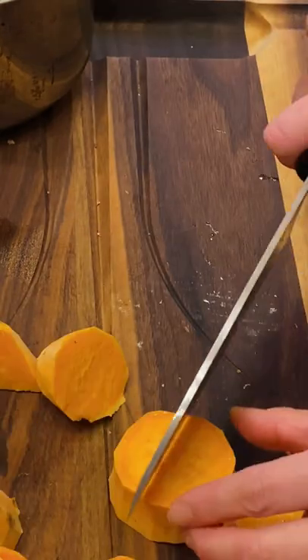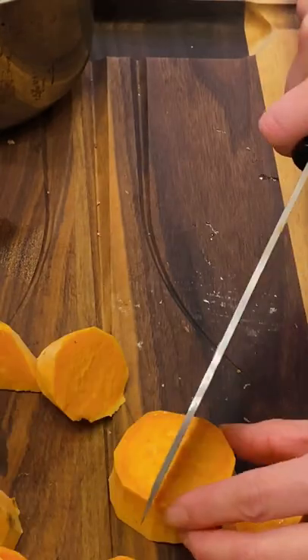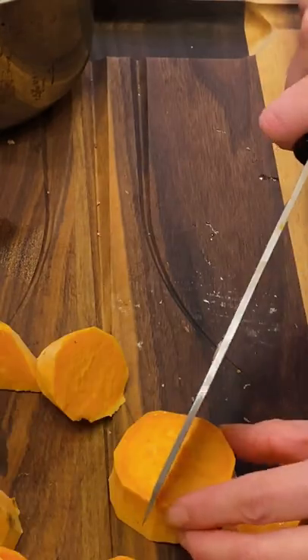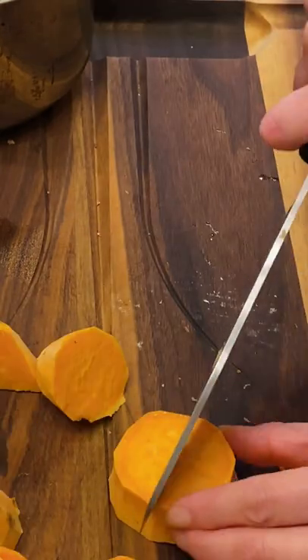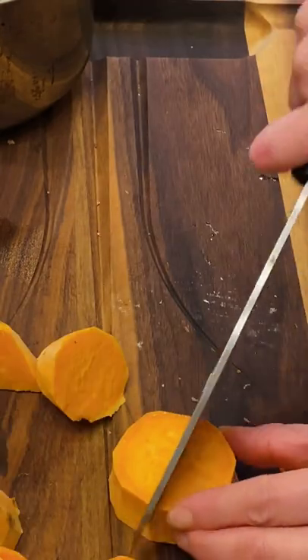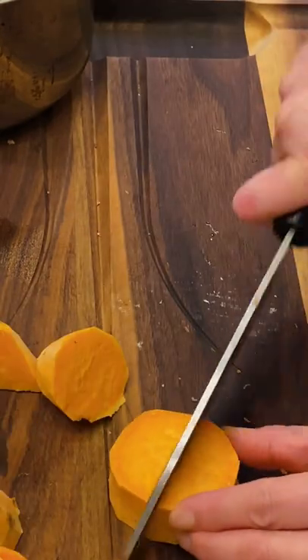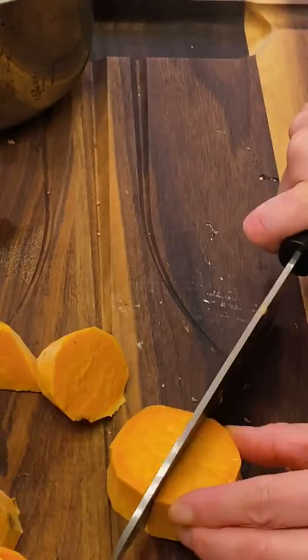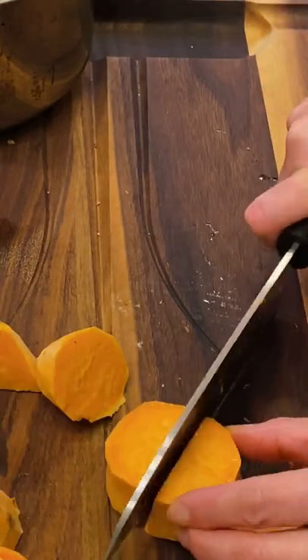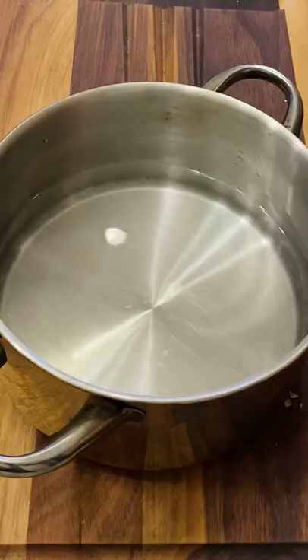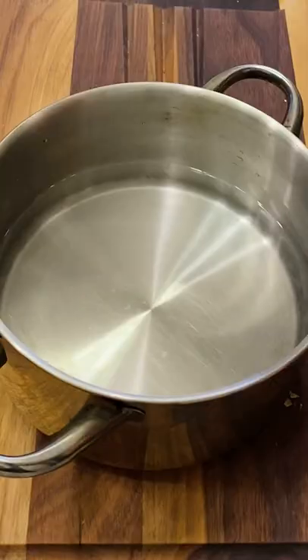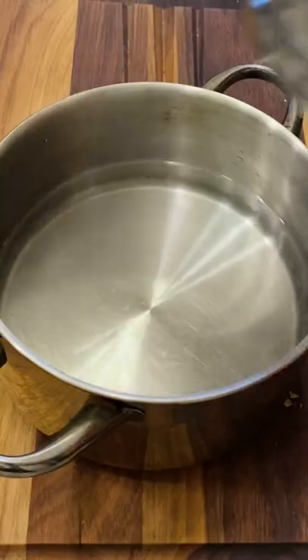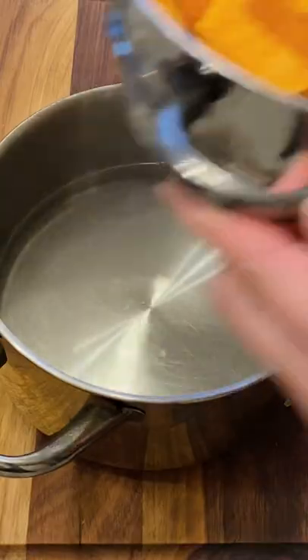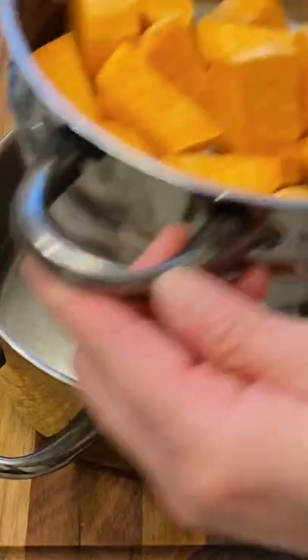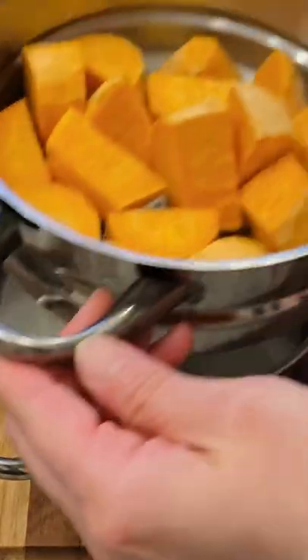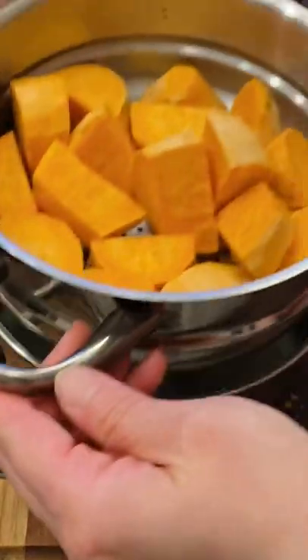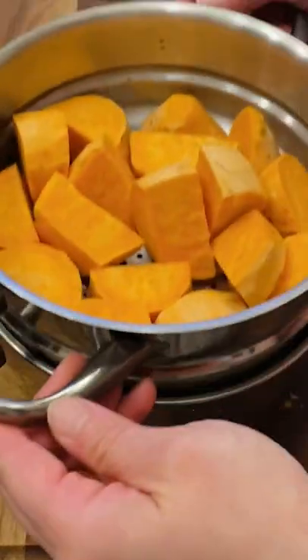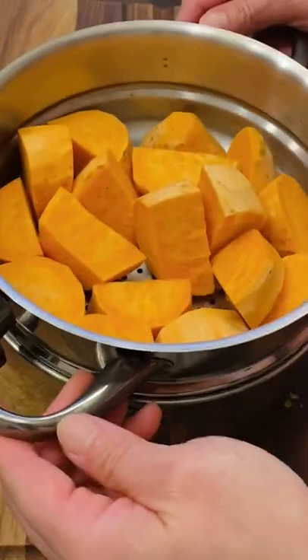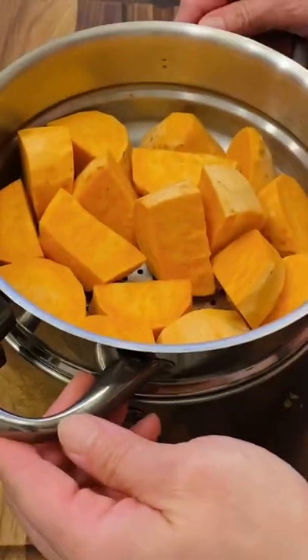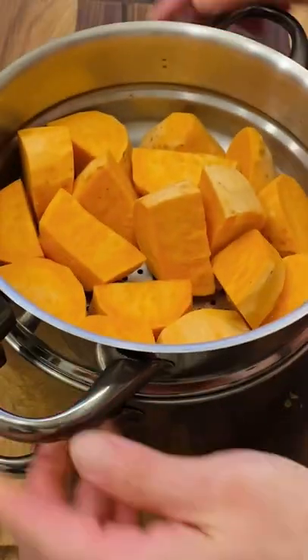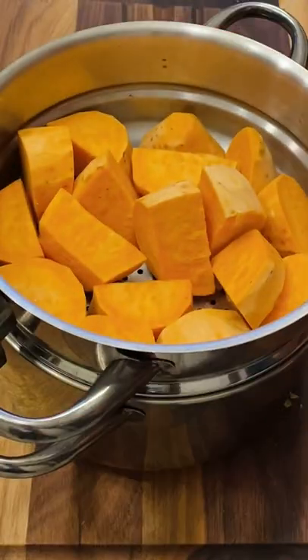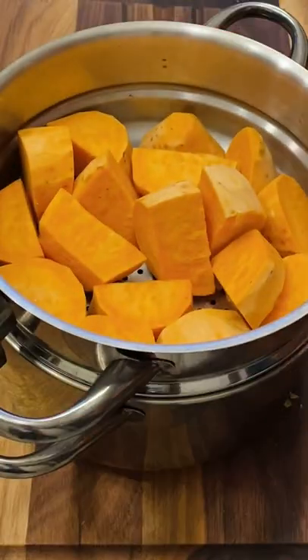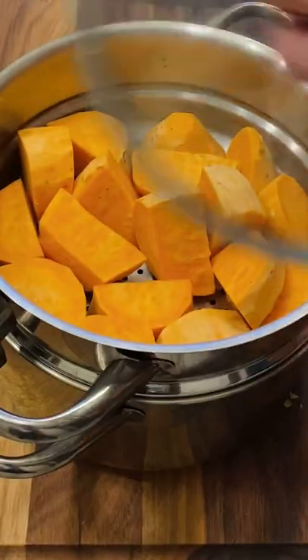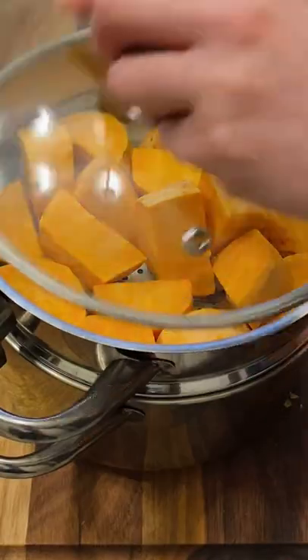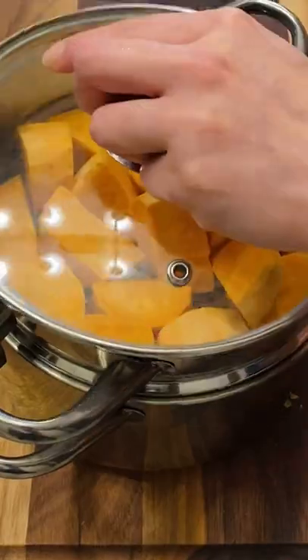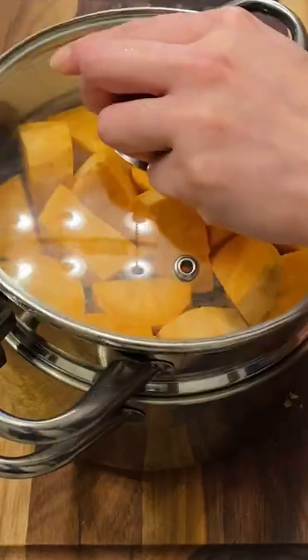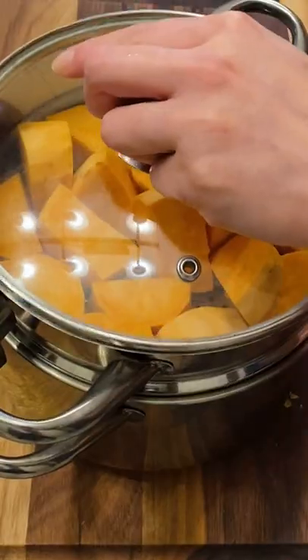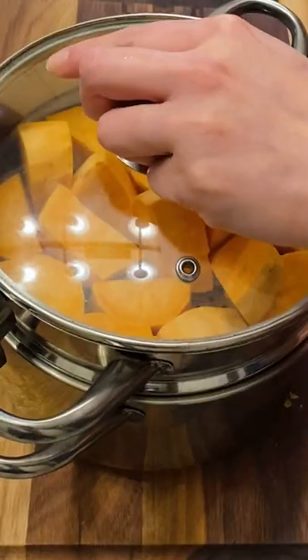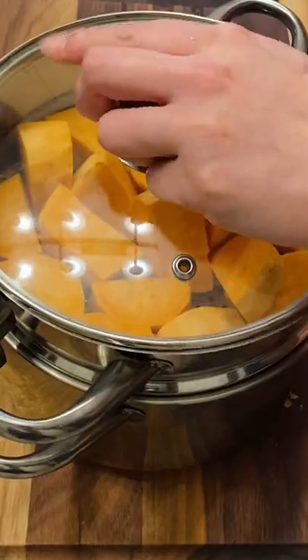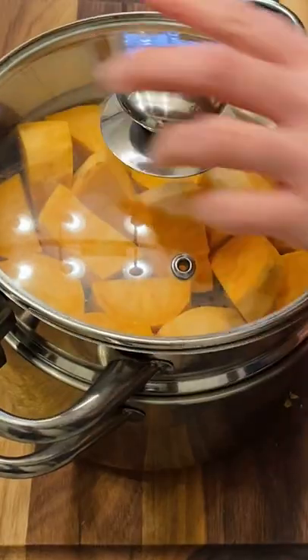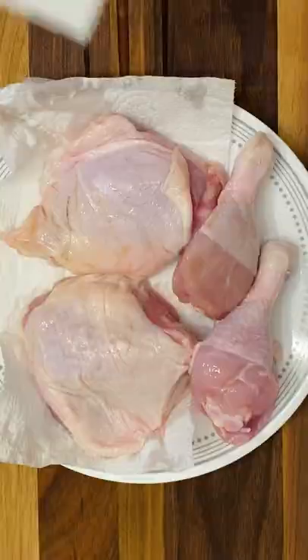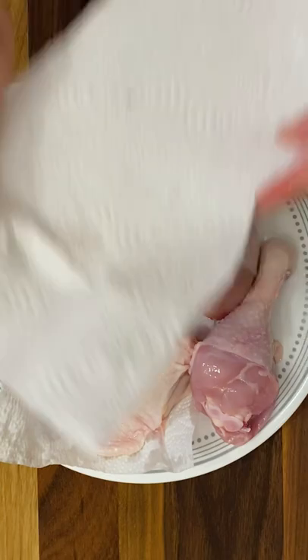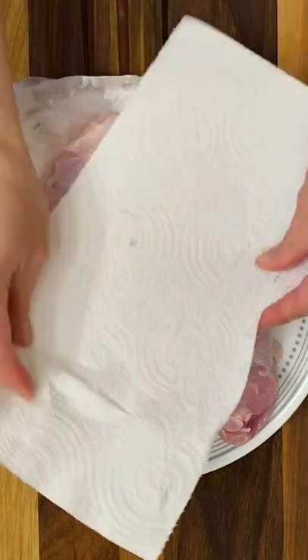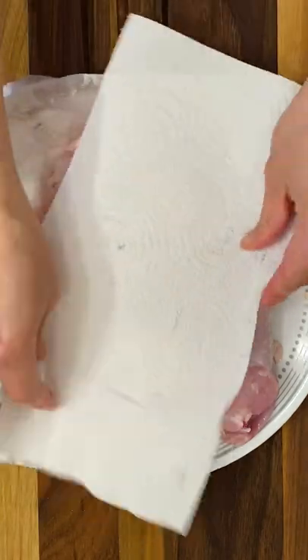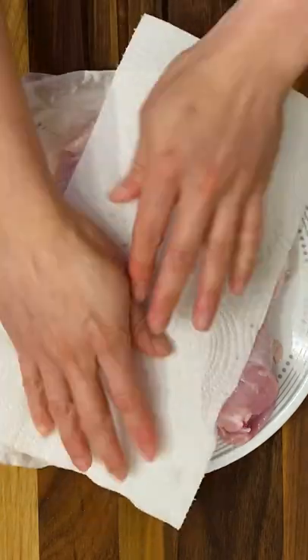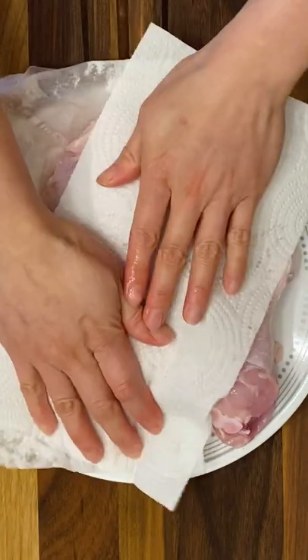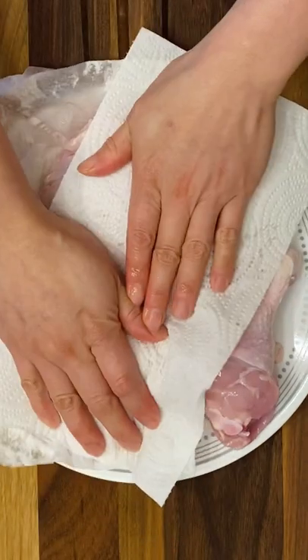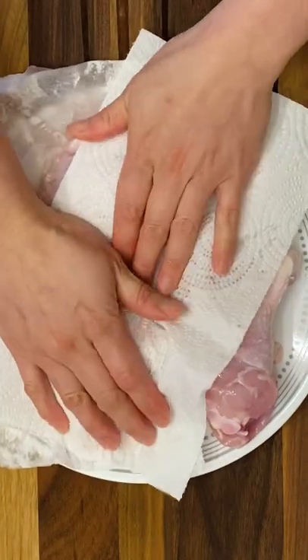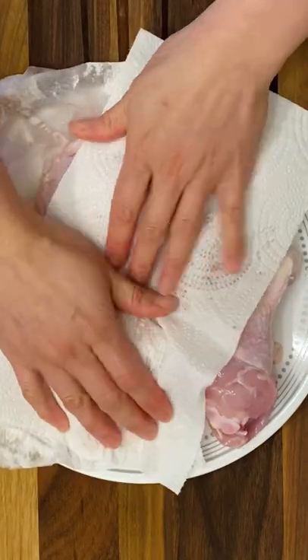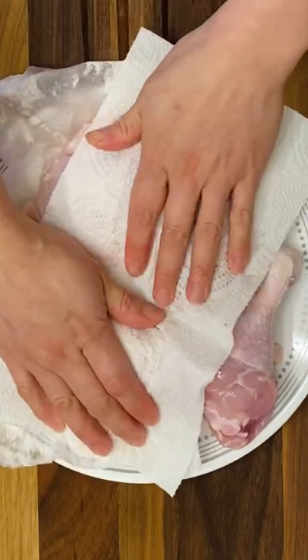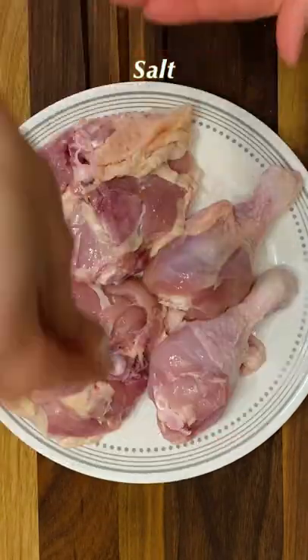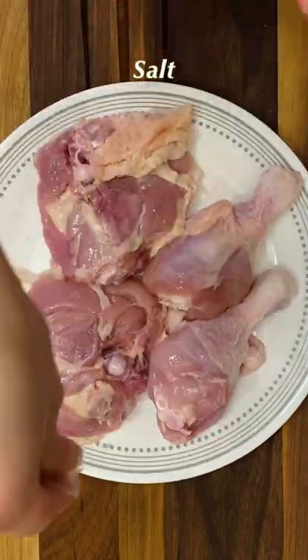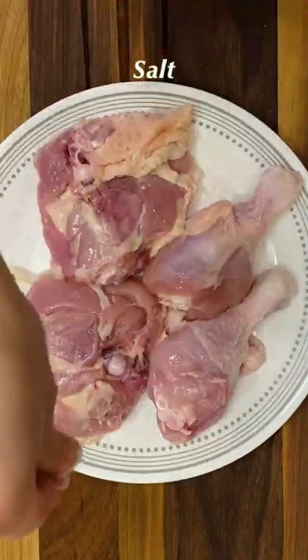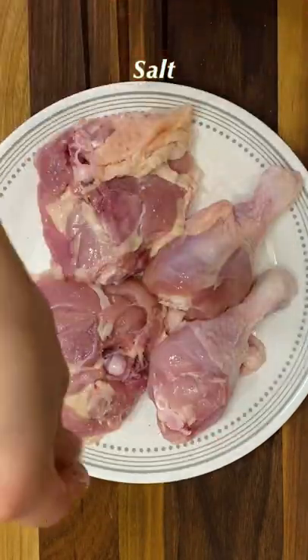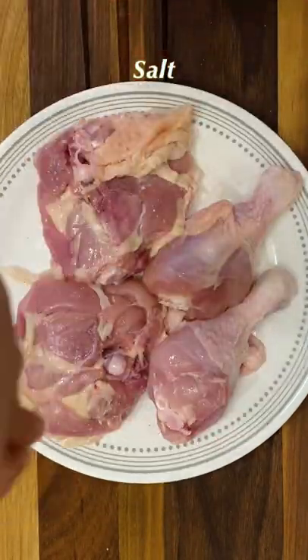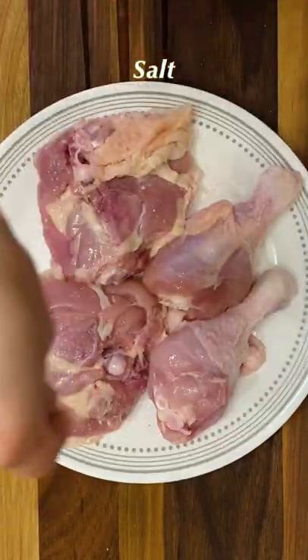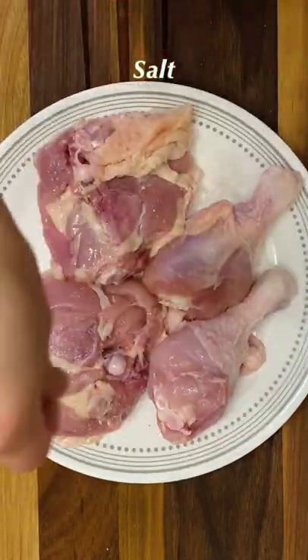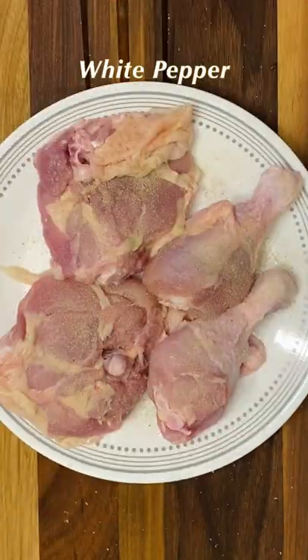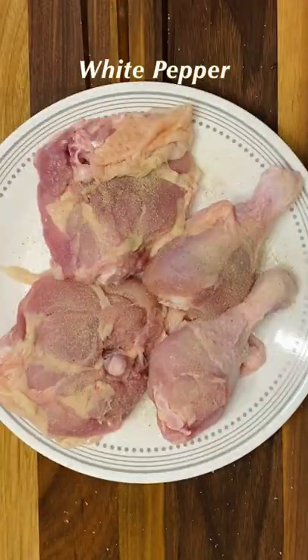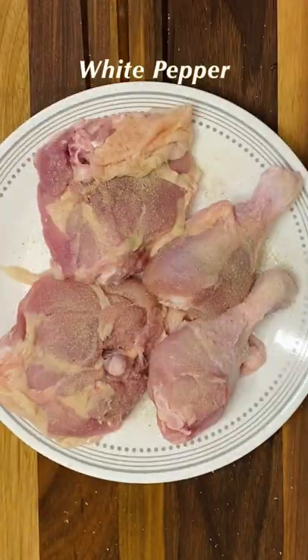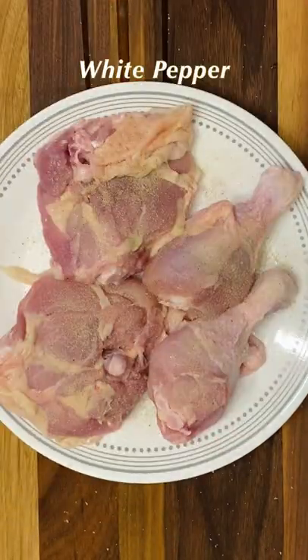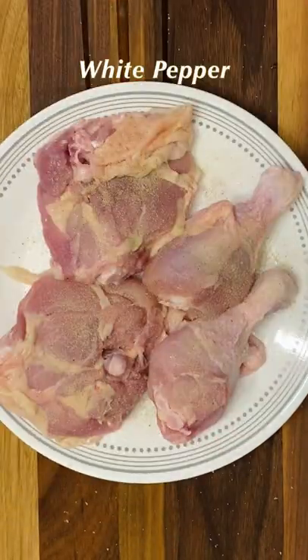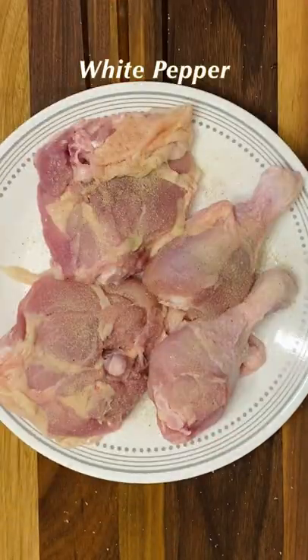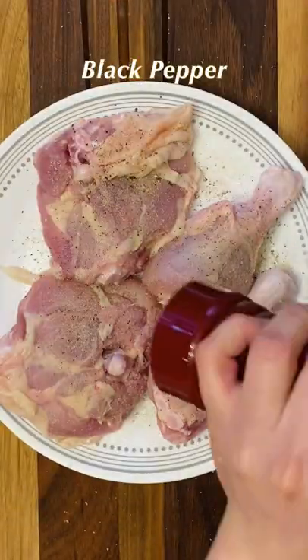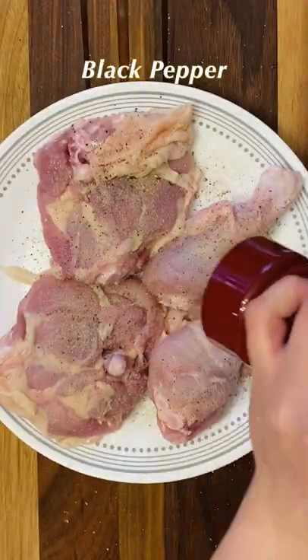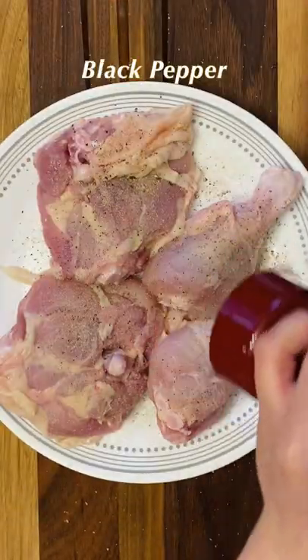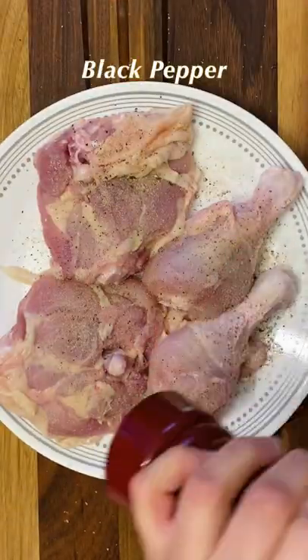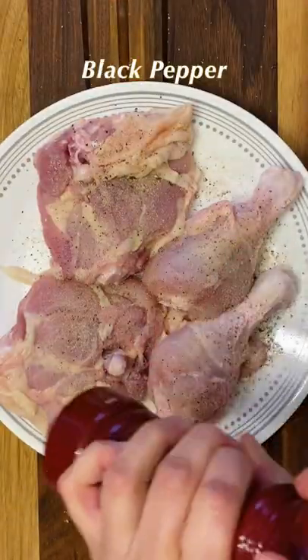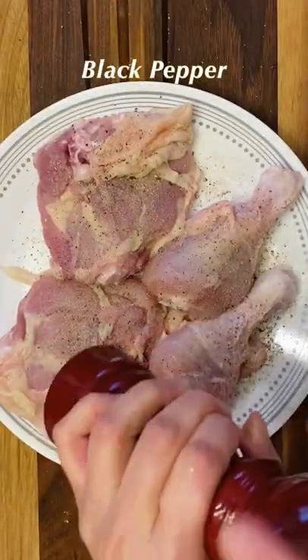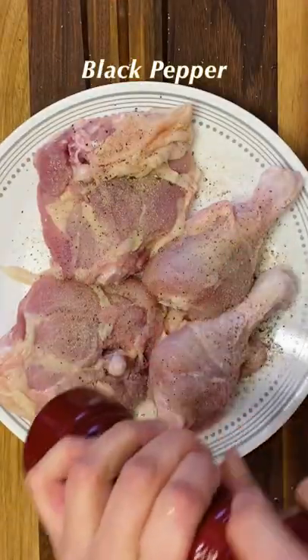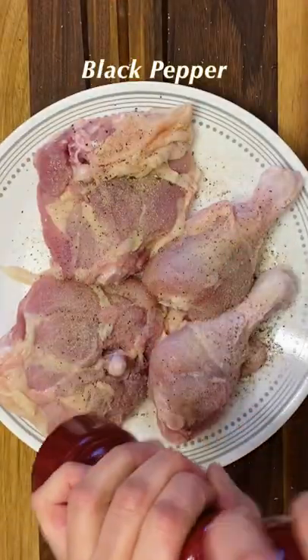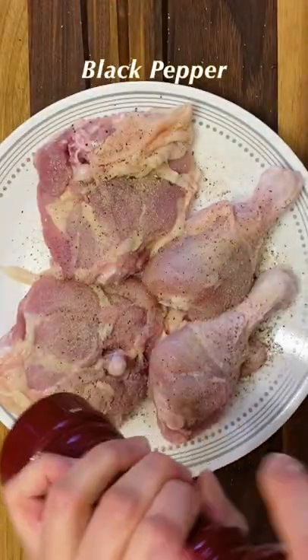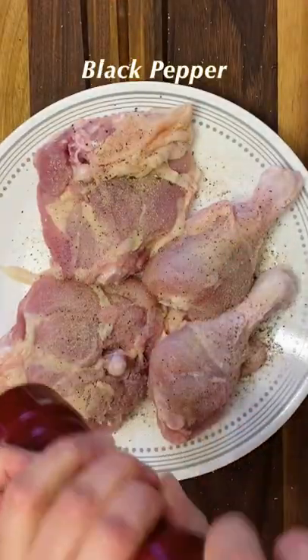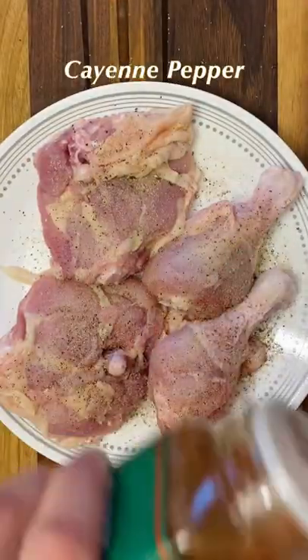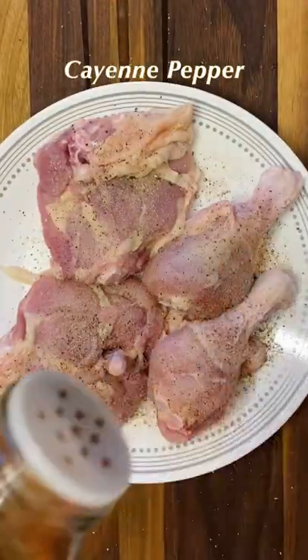Start with peeling and dicing the sweet potatoes. Put them in a steam basket, bring the sweet potatoes in the water to a boil, and steam until we are ready to plate.